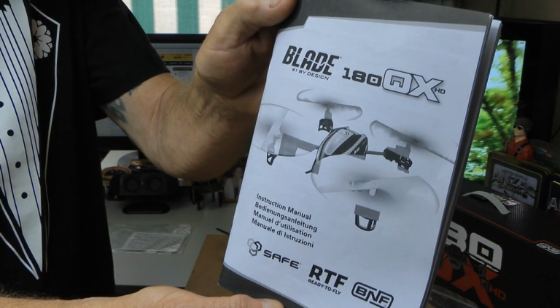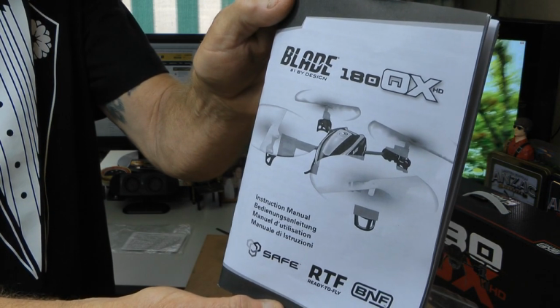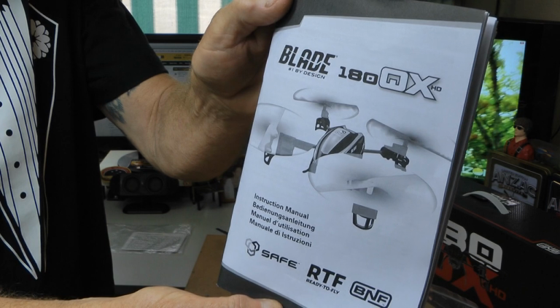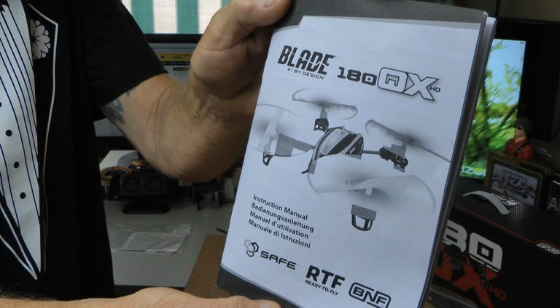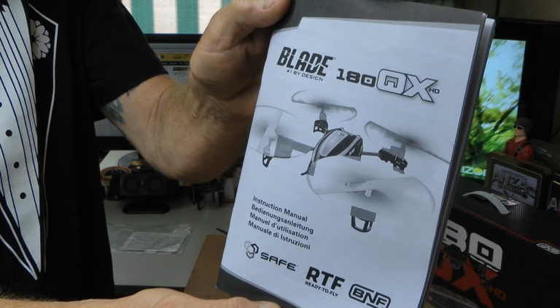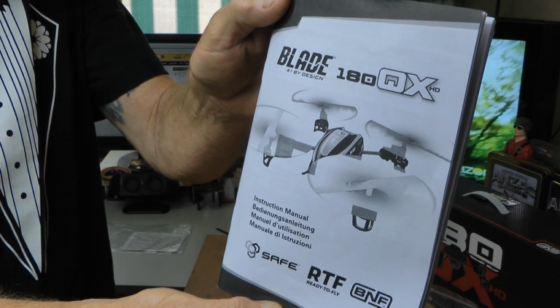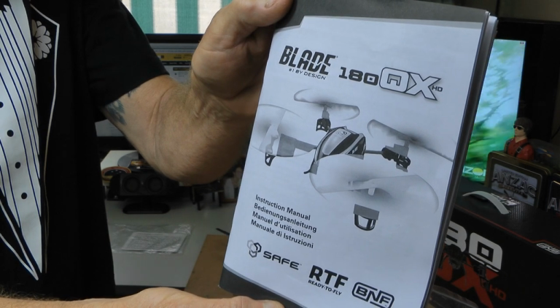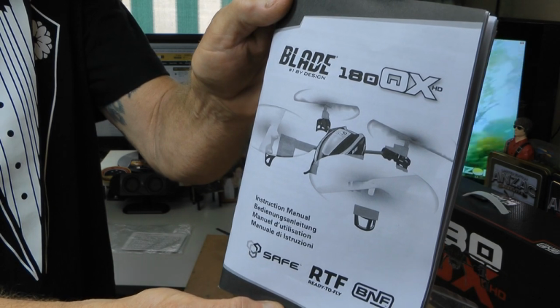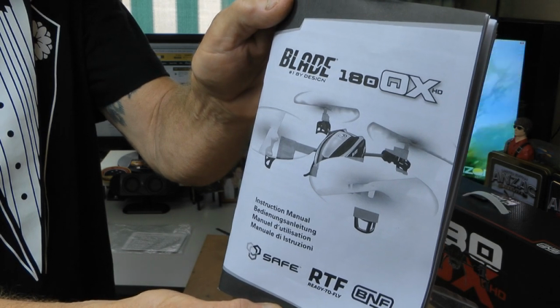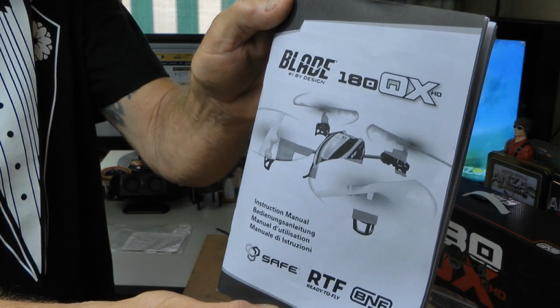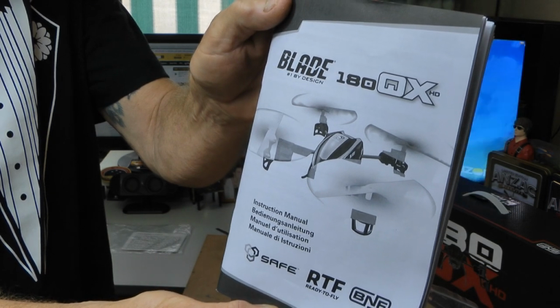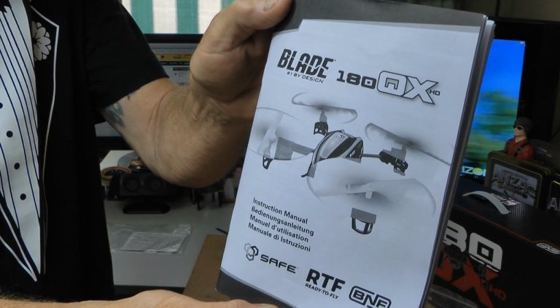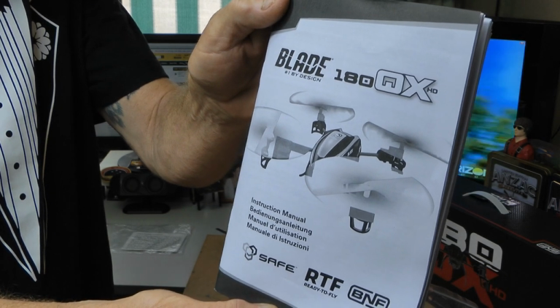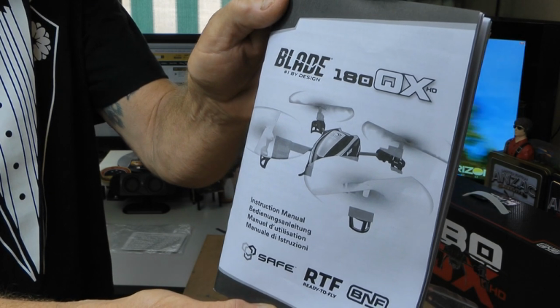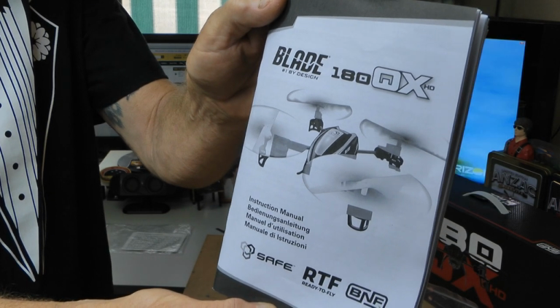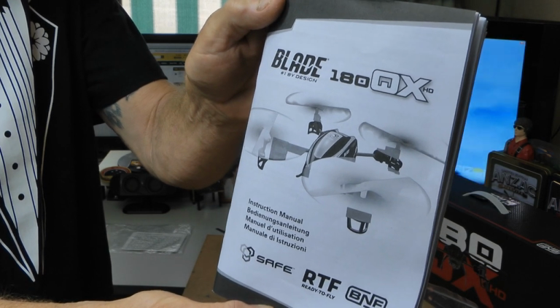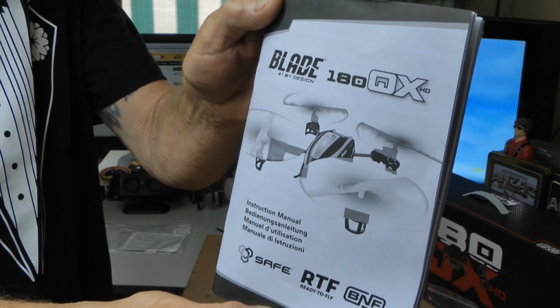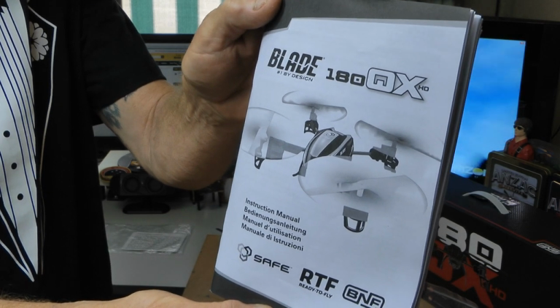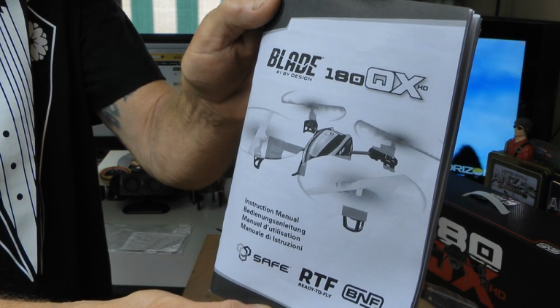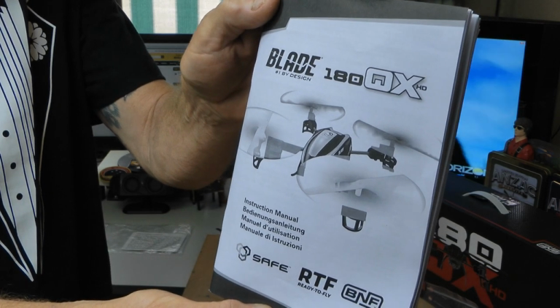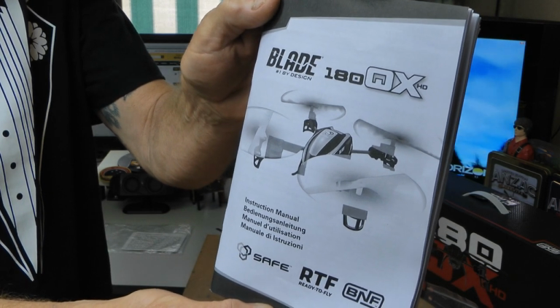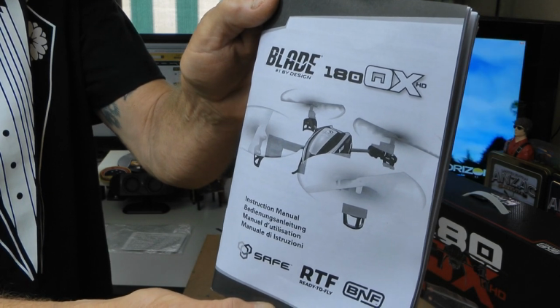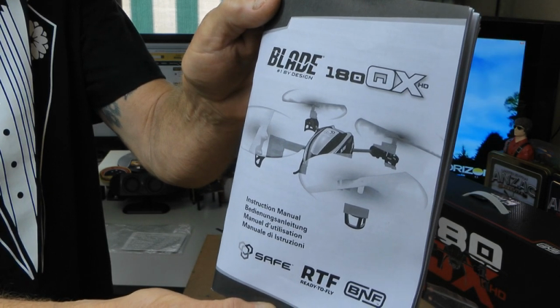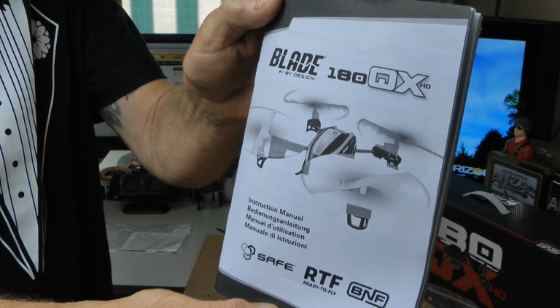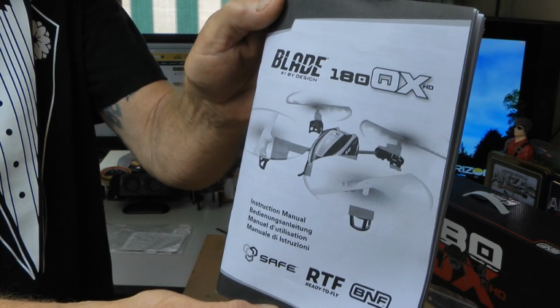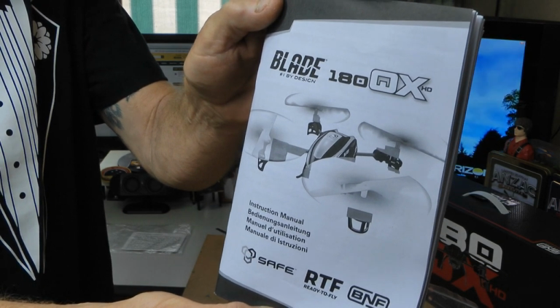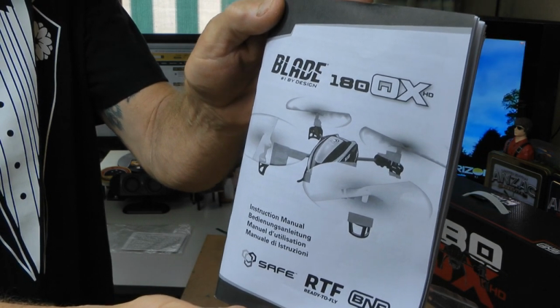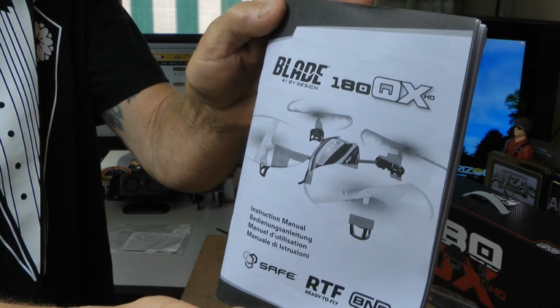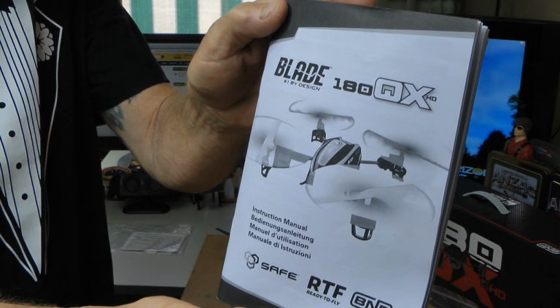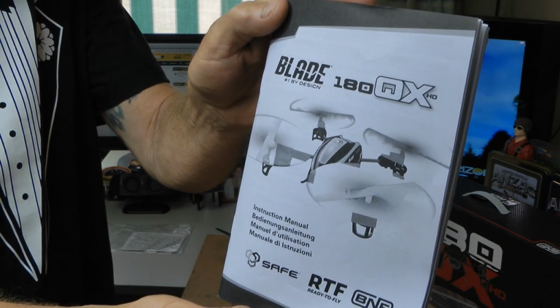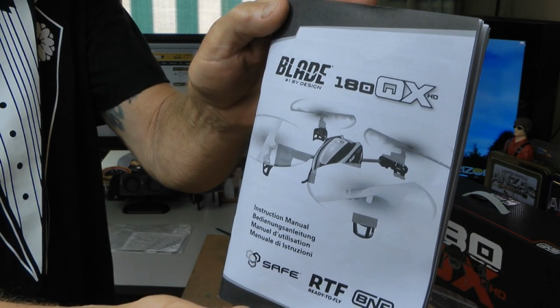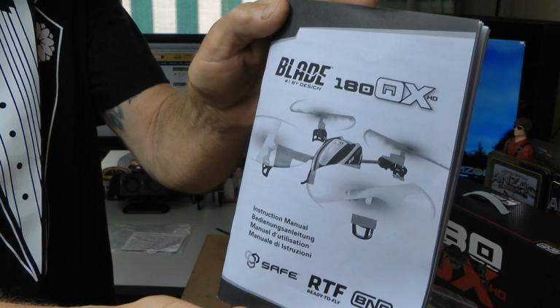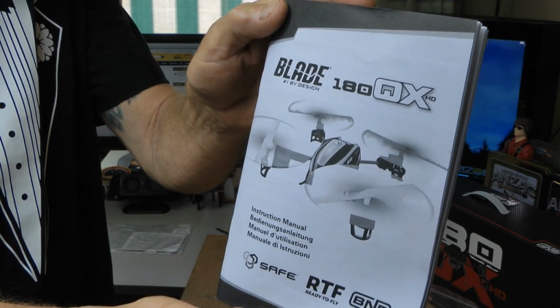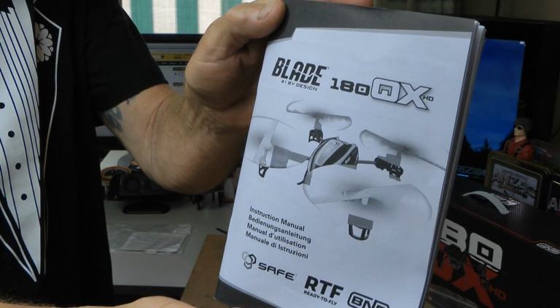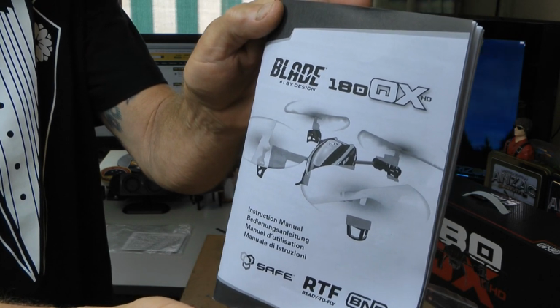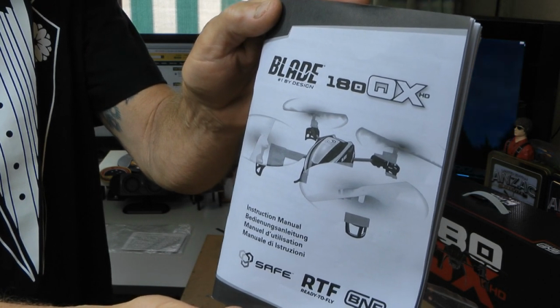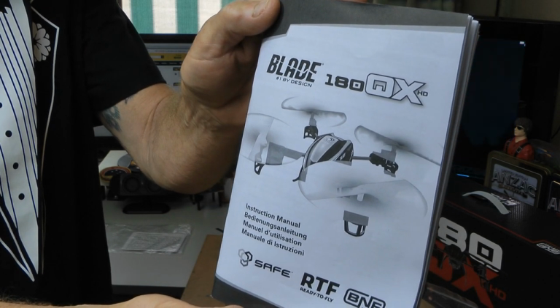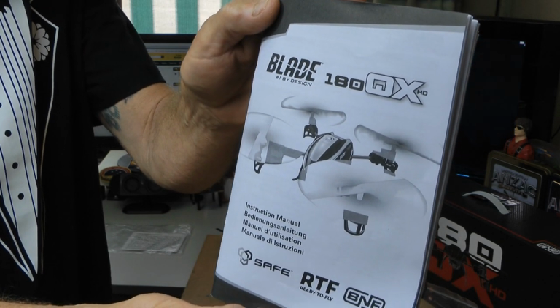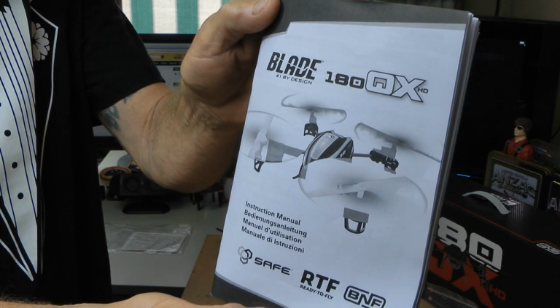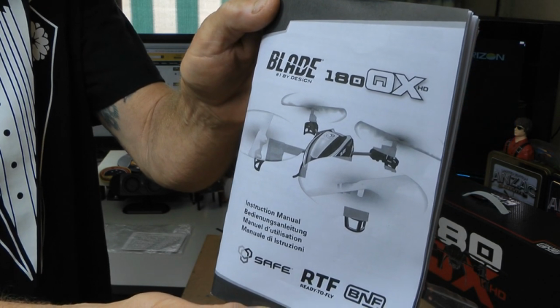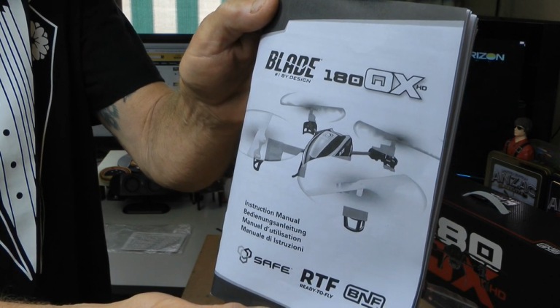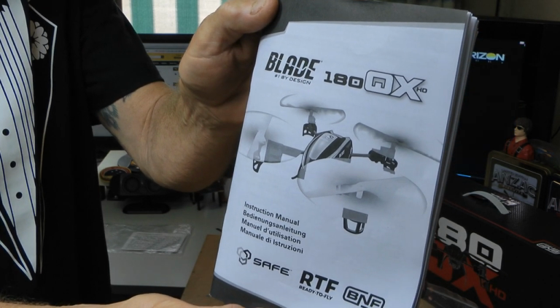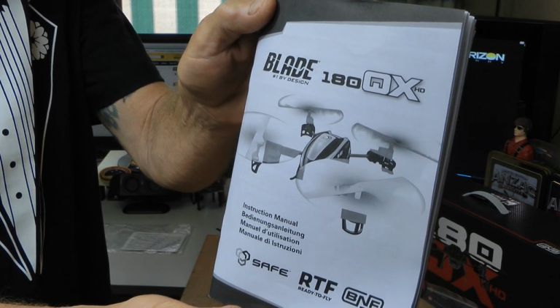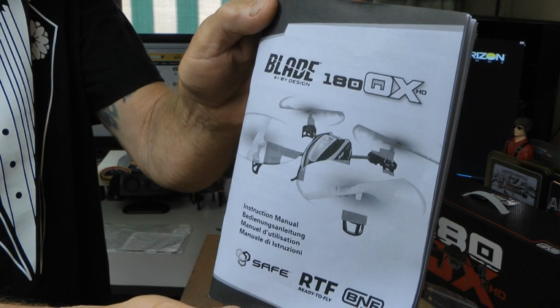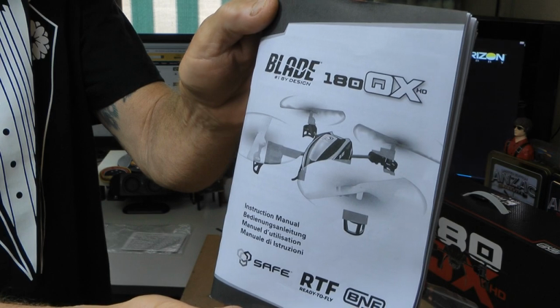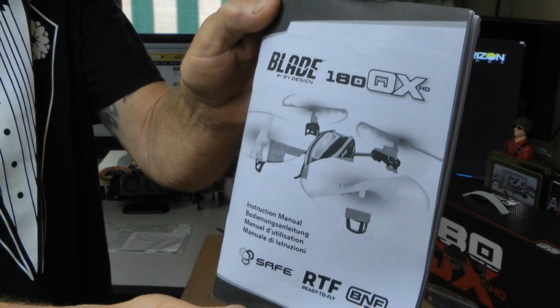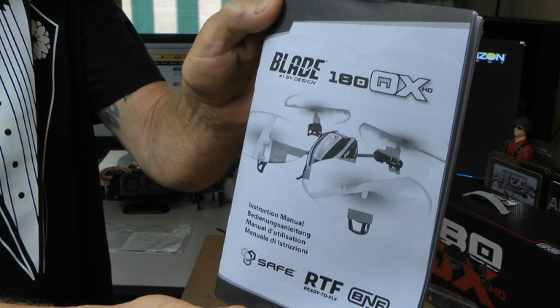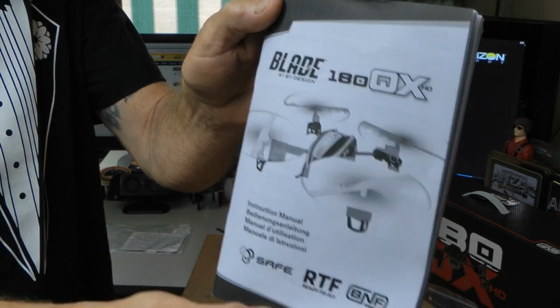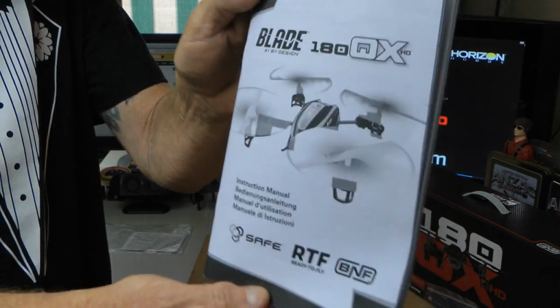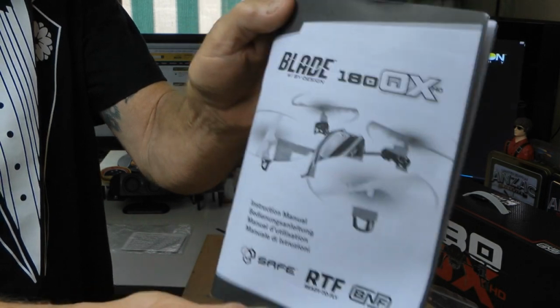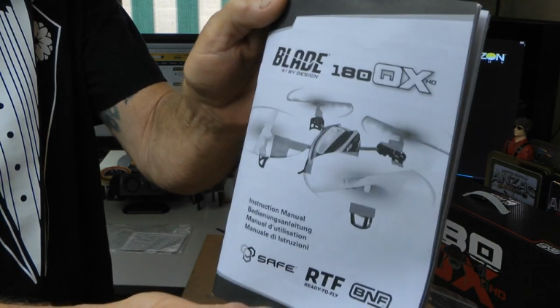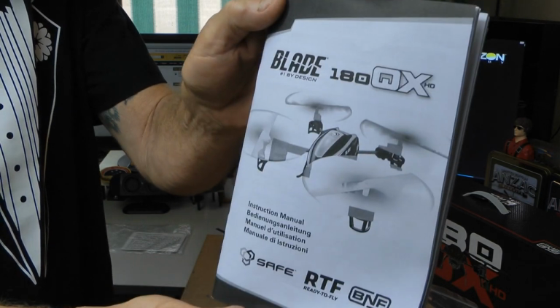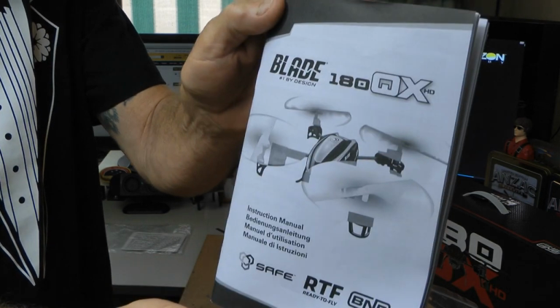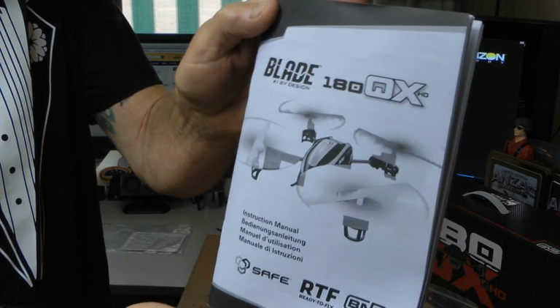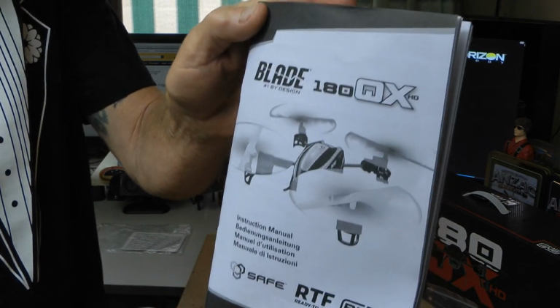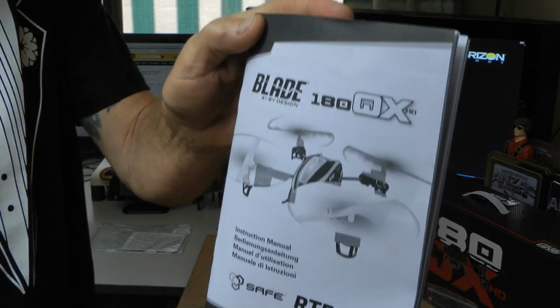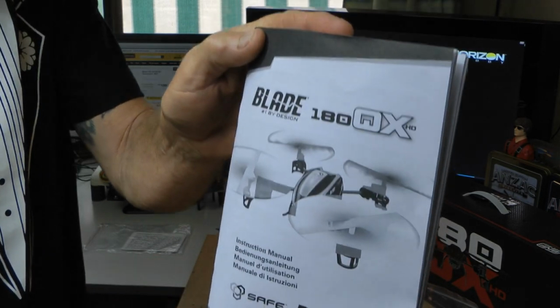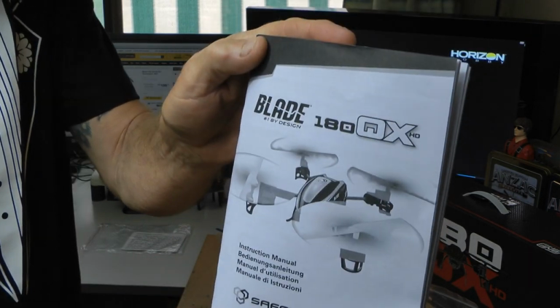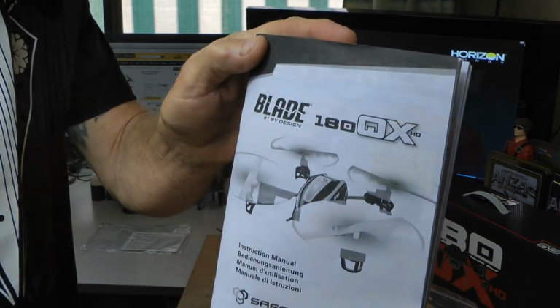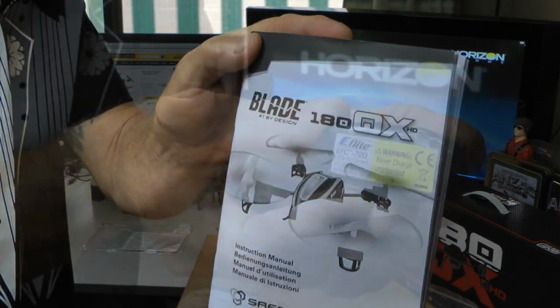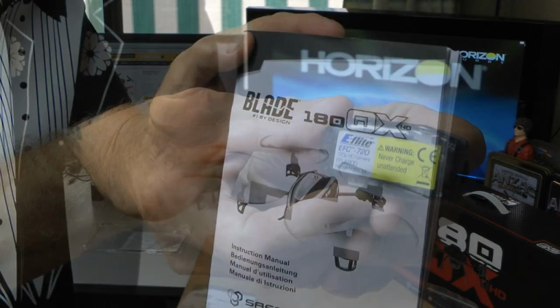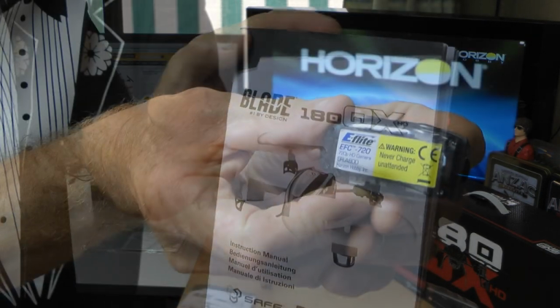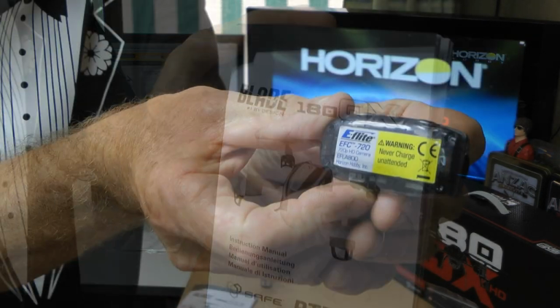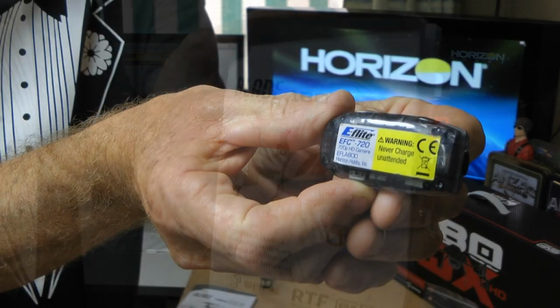You'll need to read the manual. There's some setting up that you need to do — channels need to be reversed. Read the manual to set up.